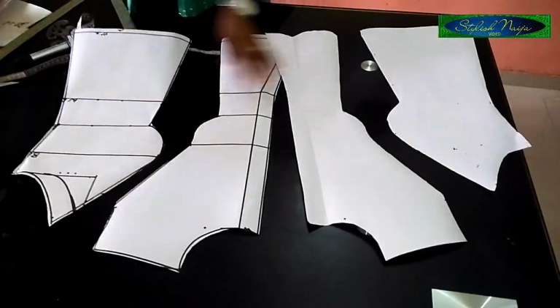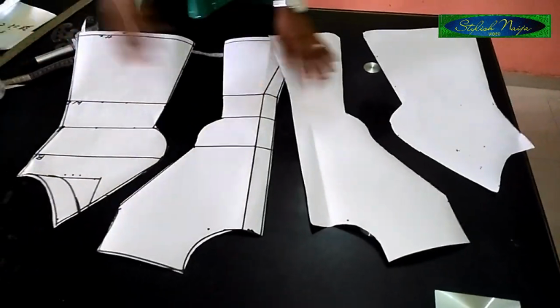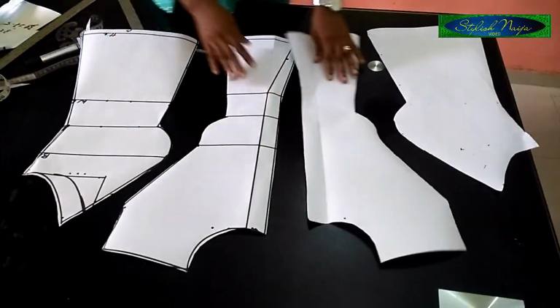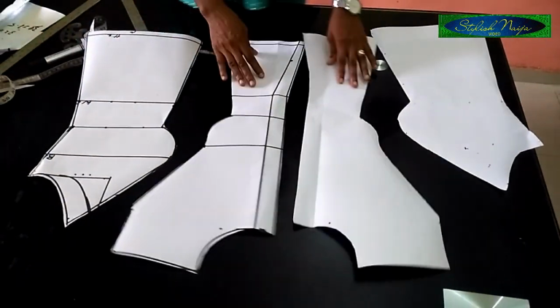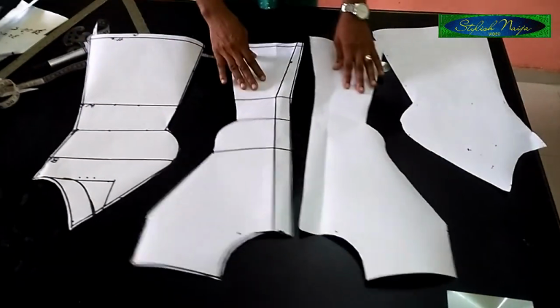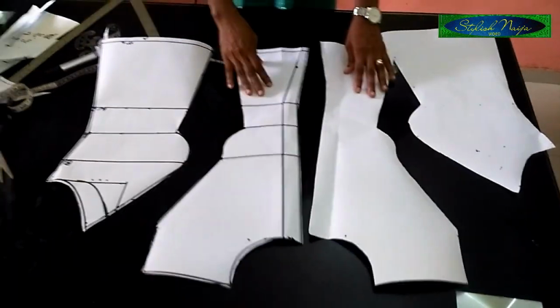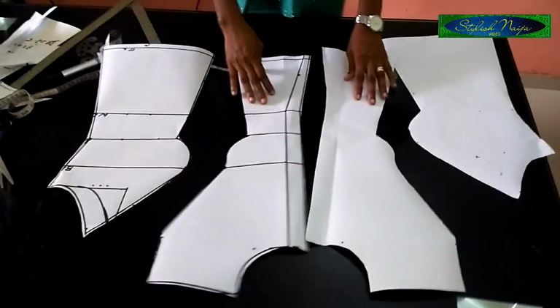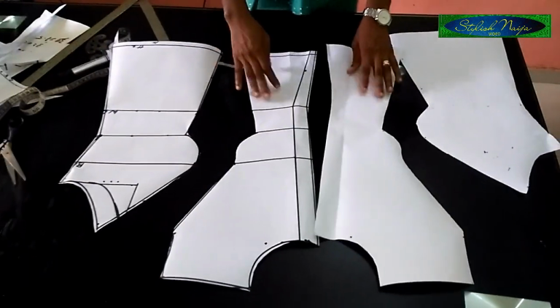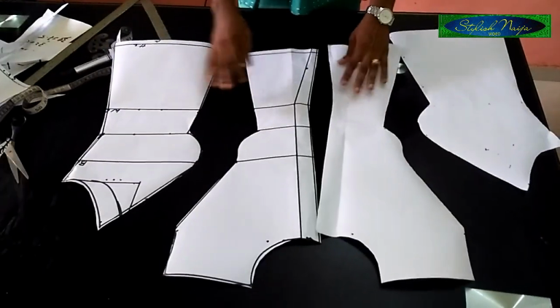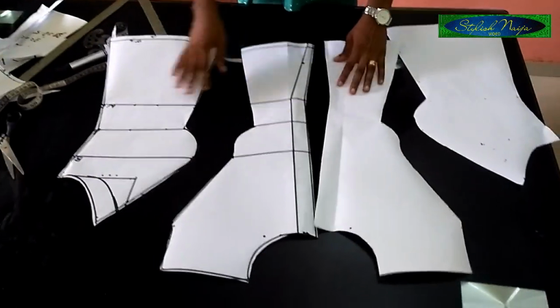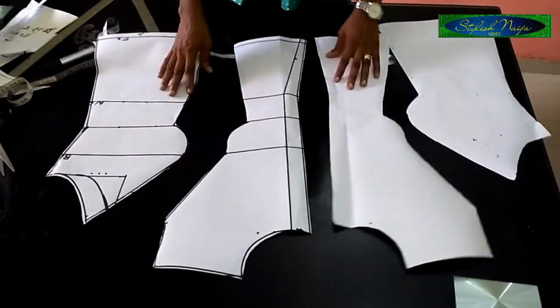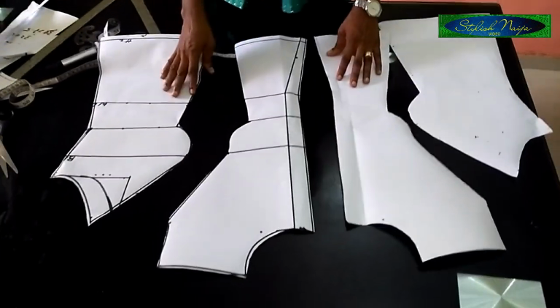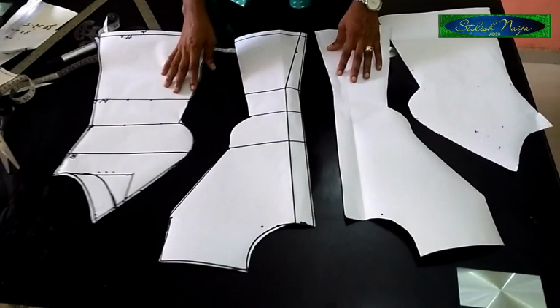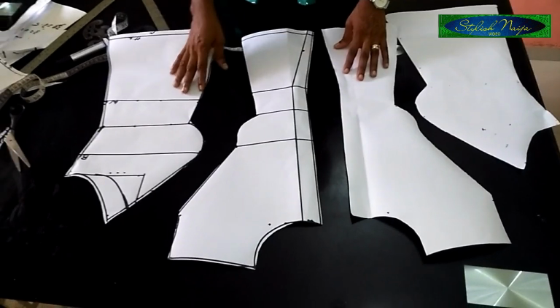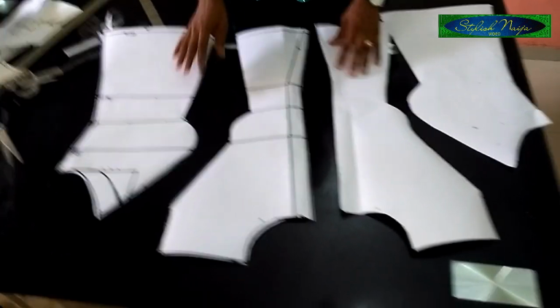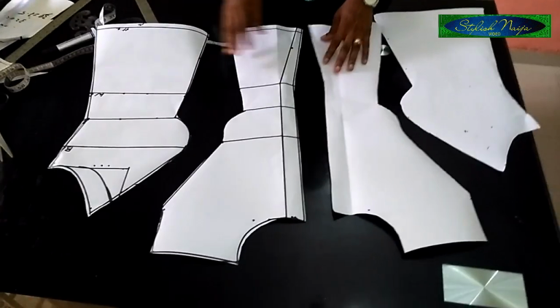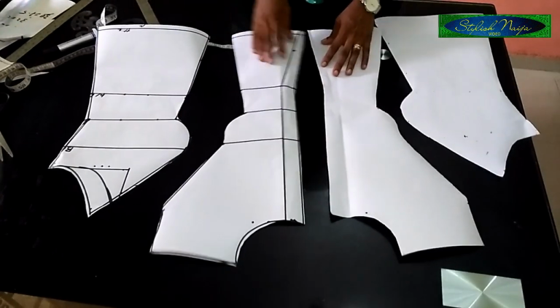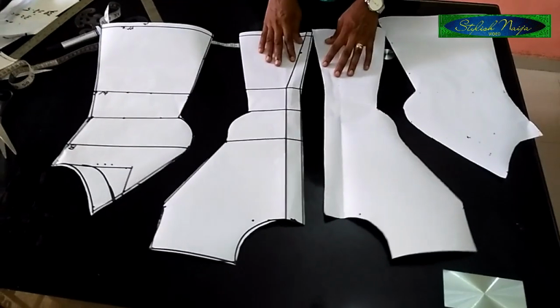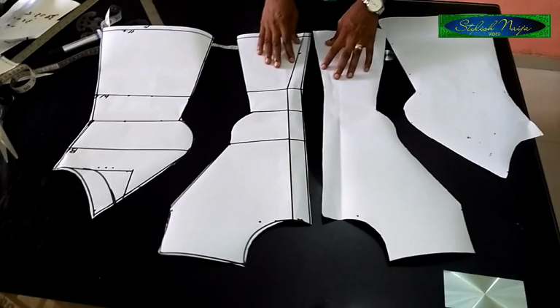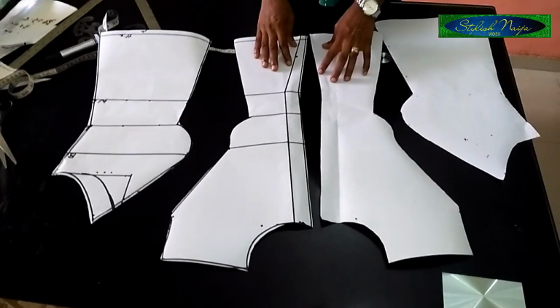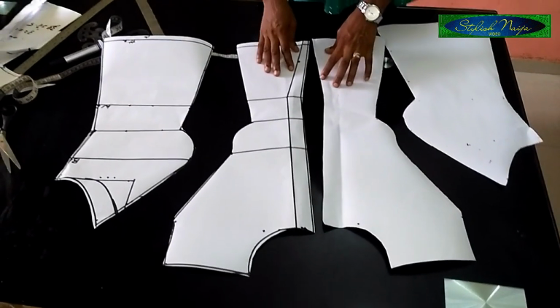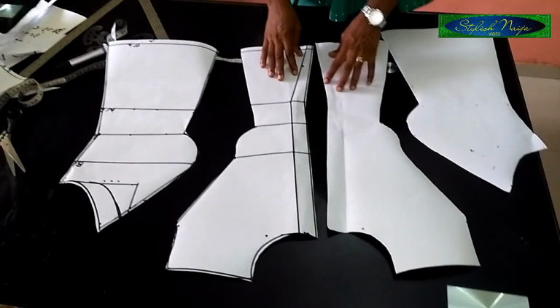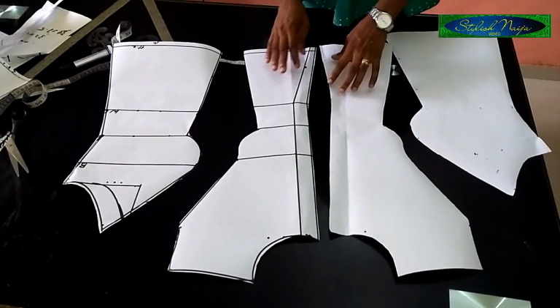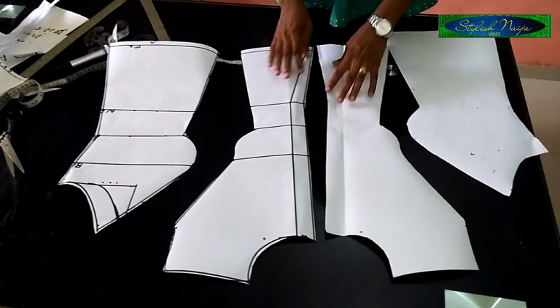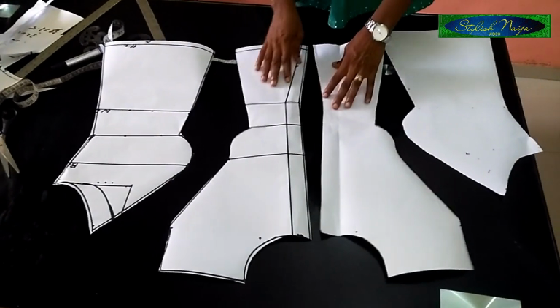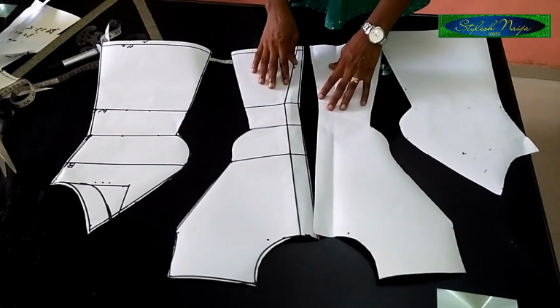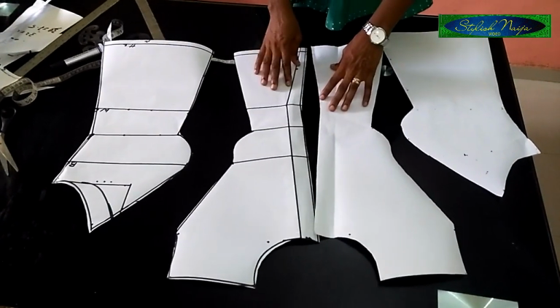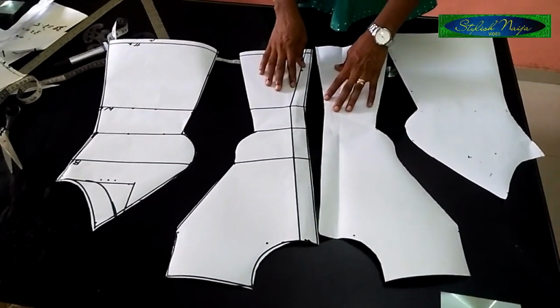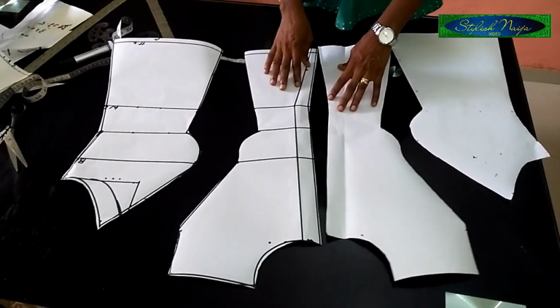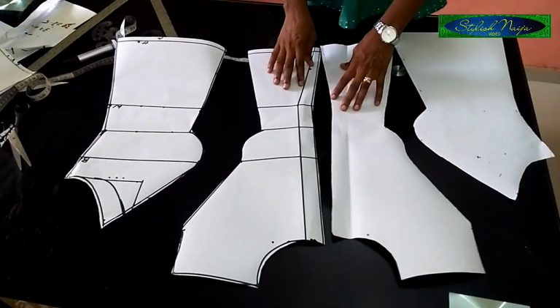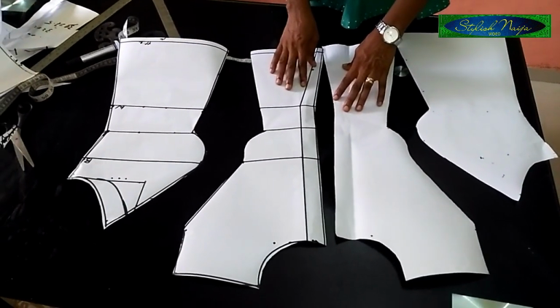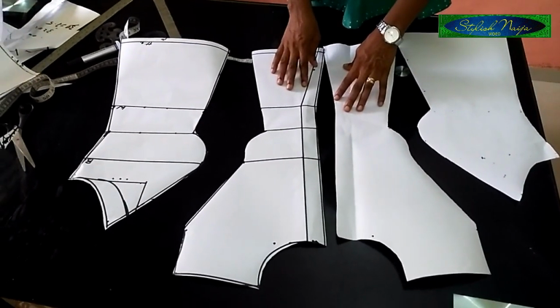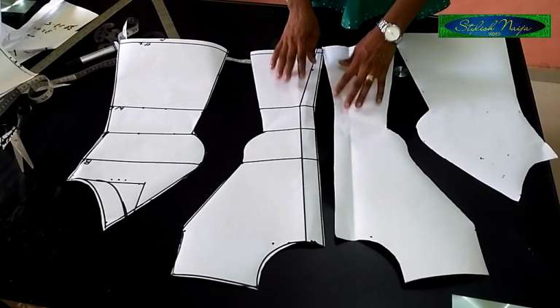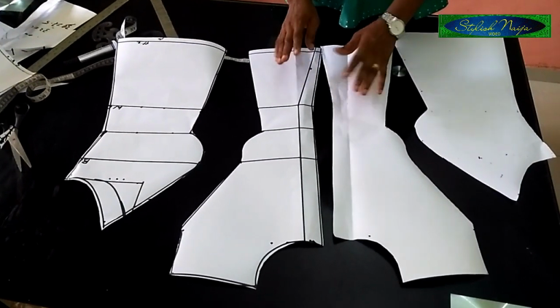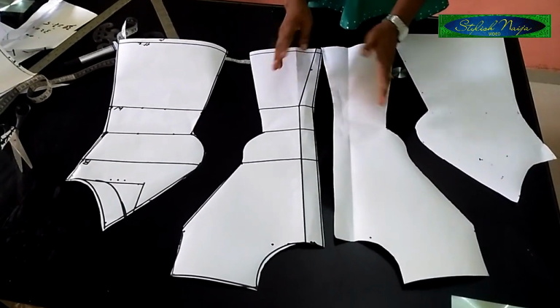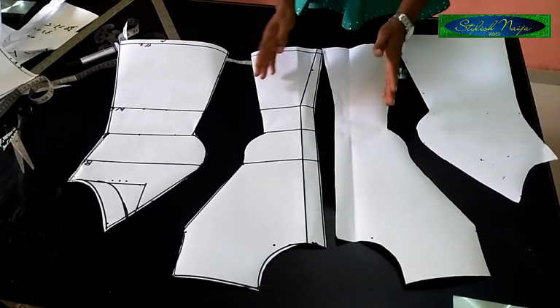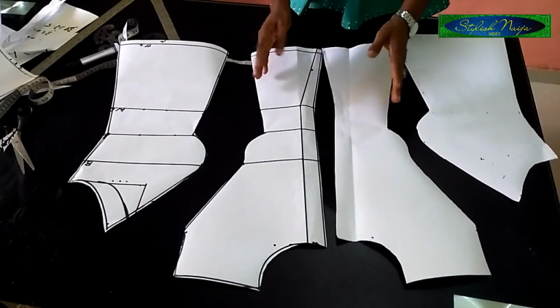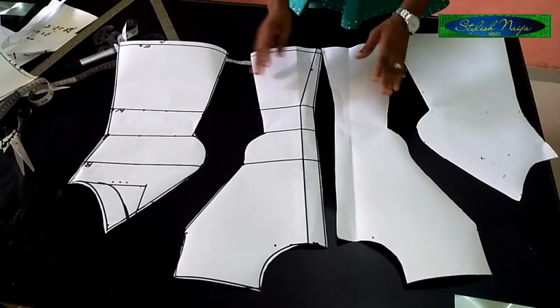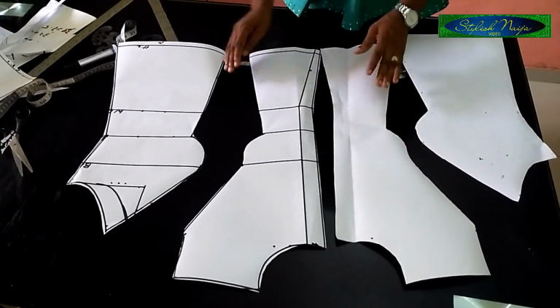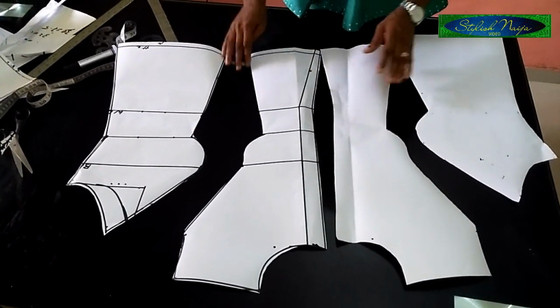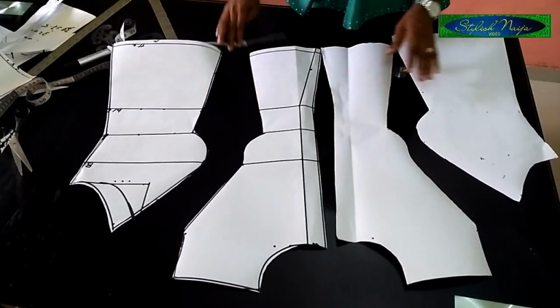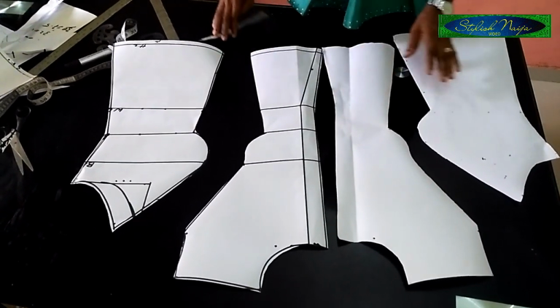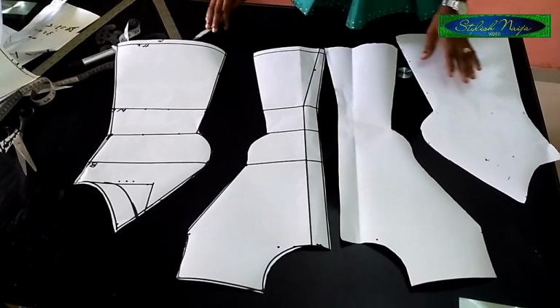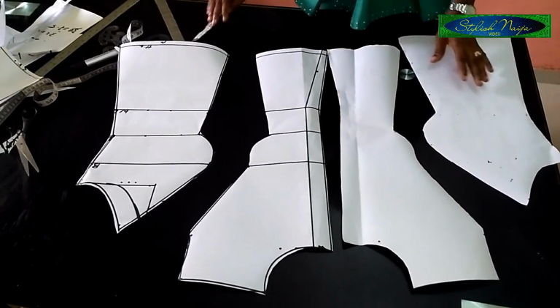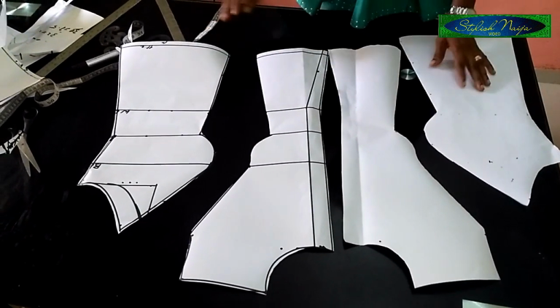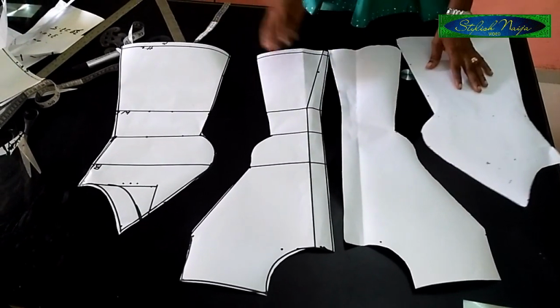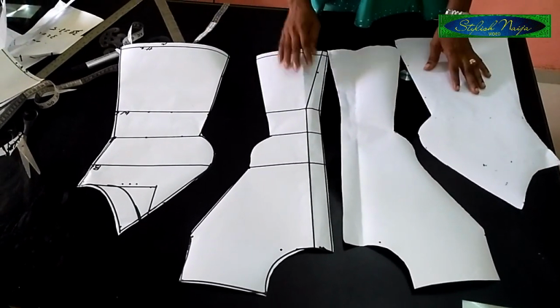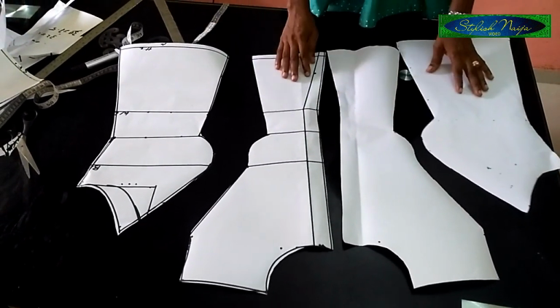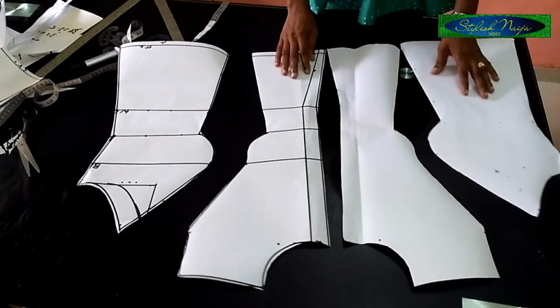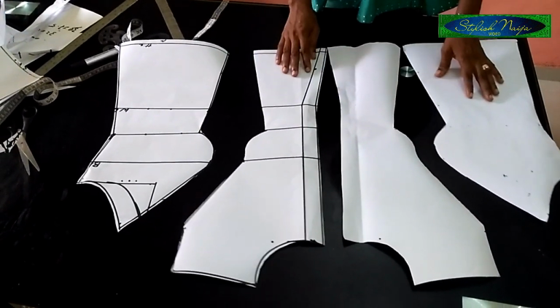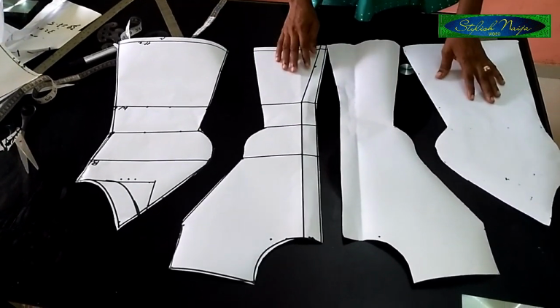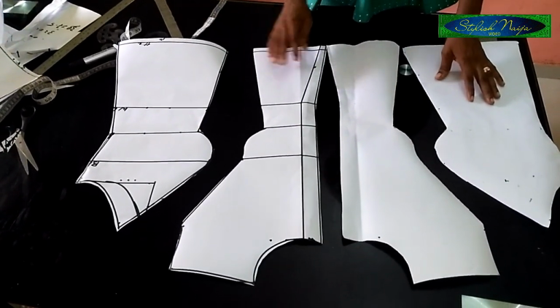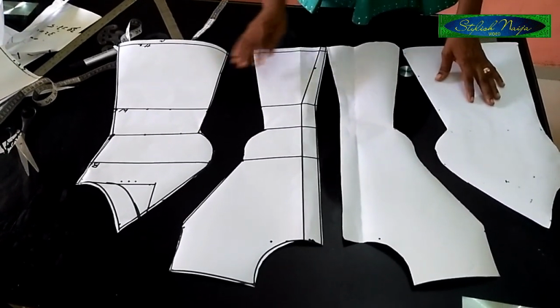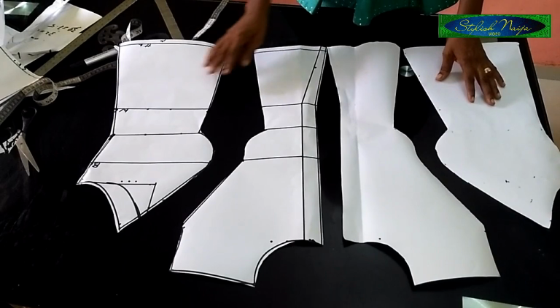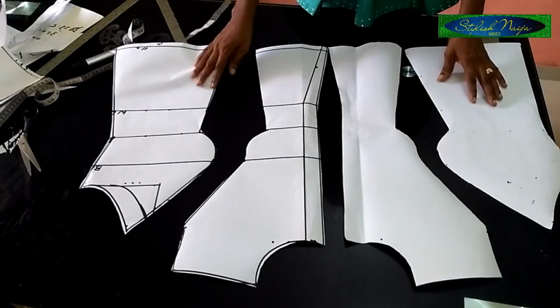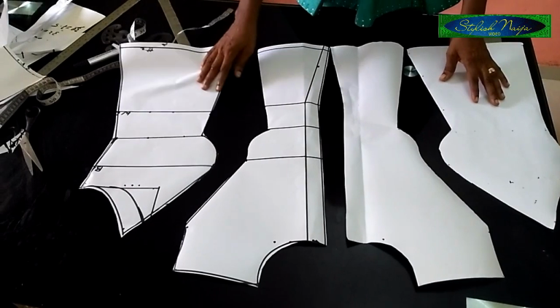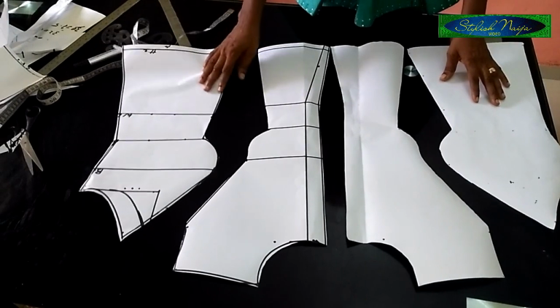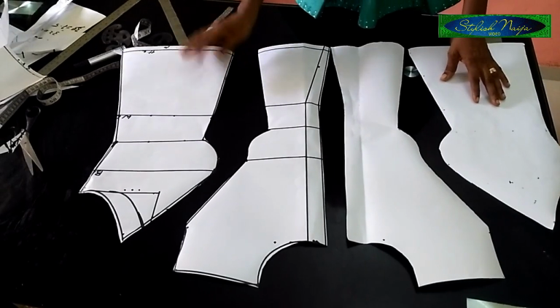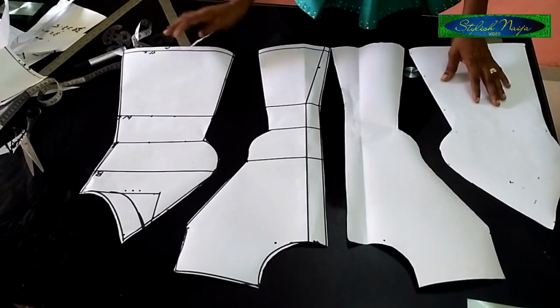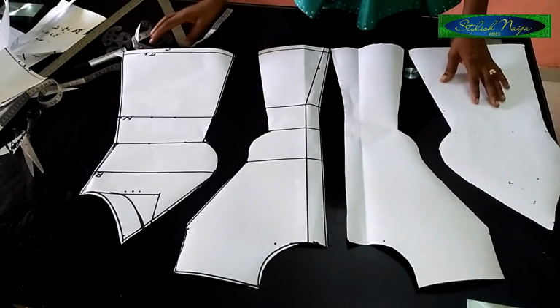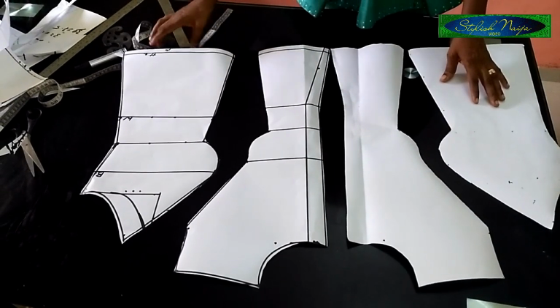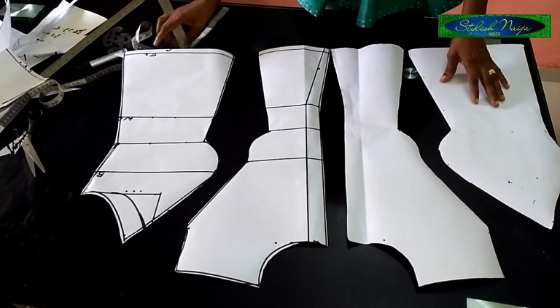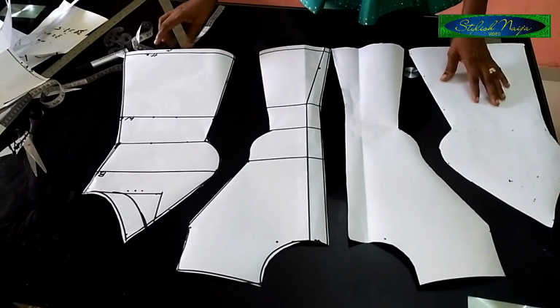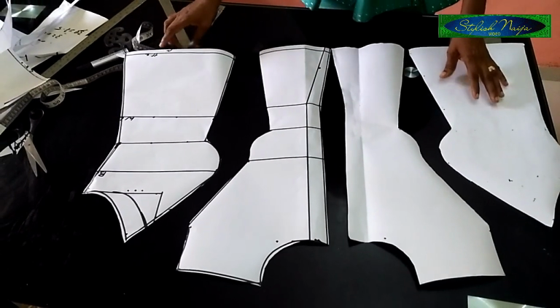So this is what I was trying to explain to you — you can see the beauty of the blouse already coming out.